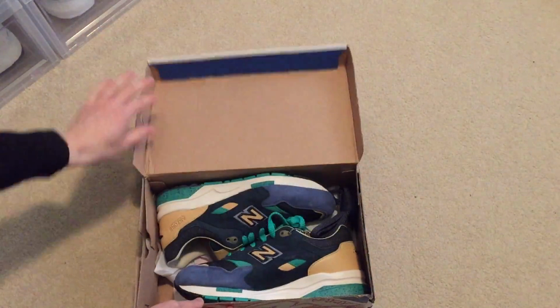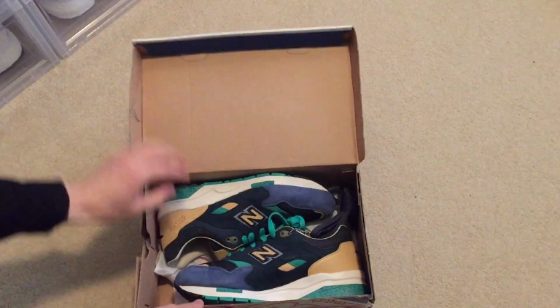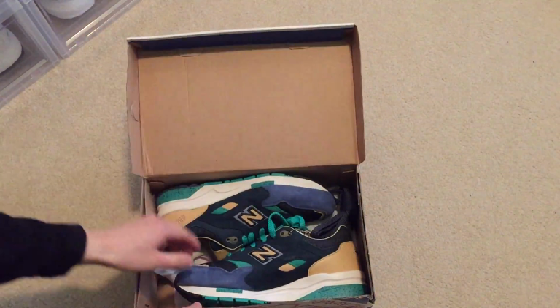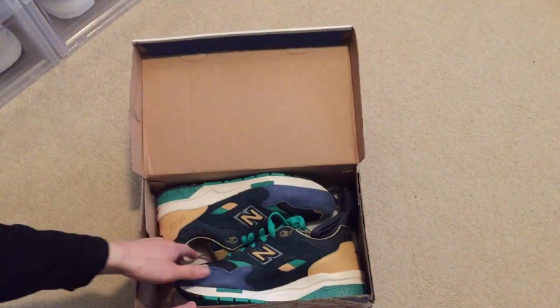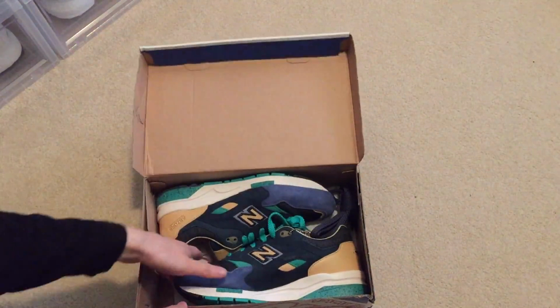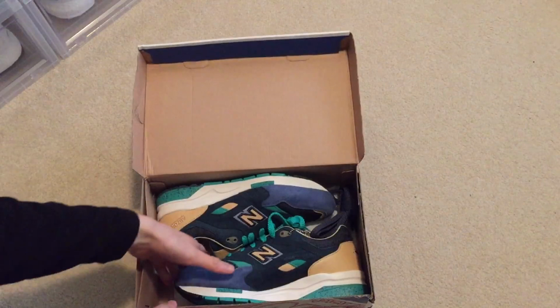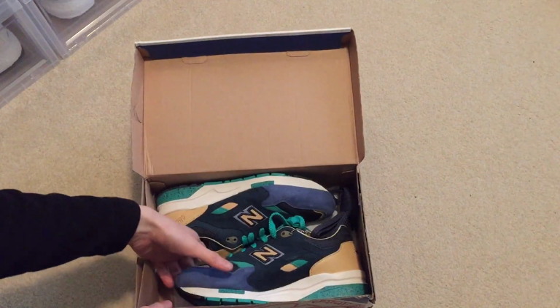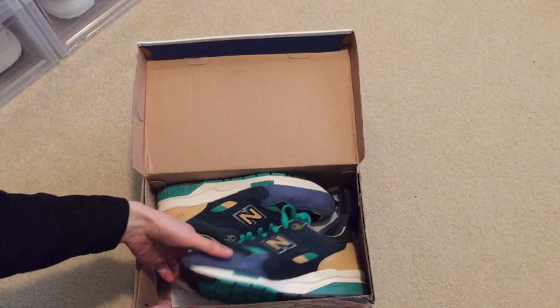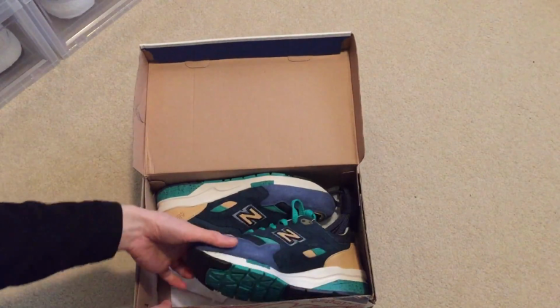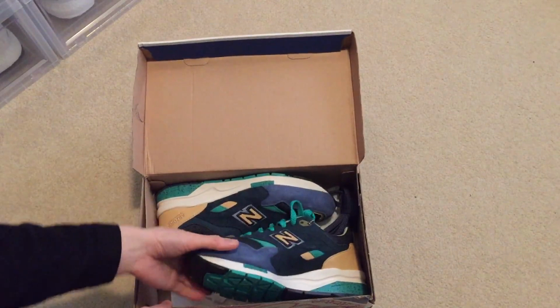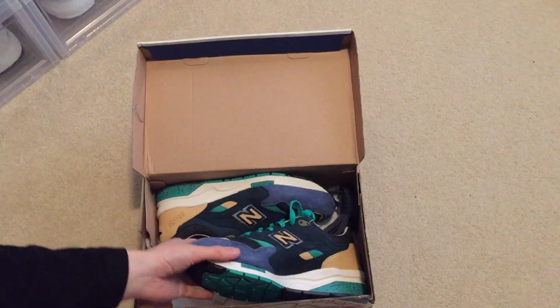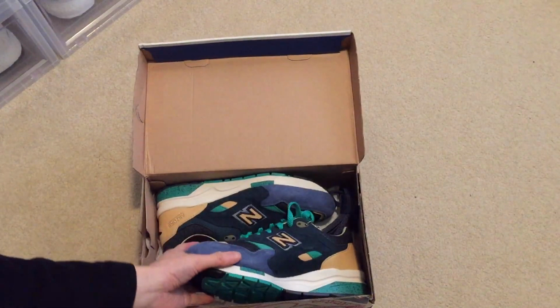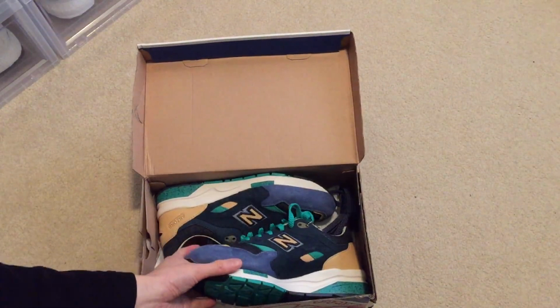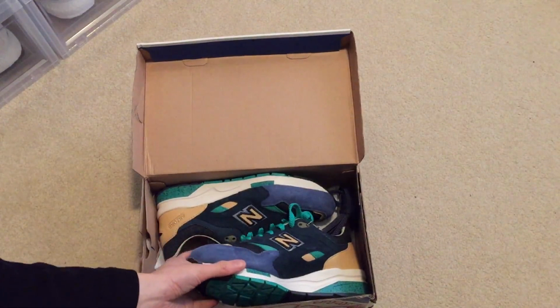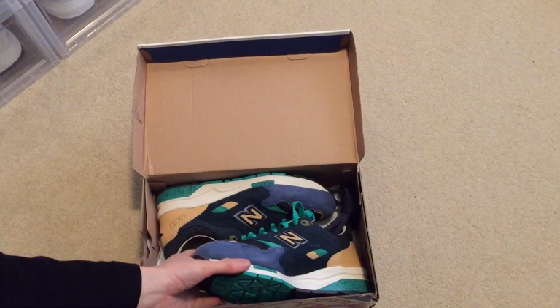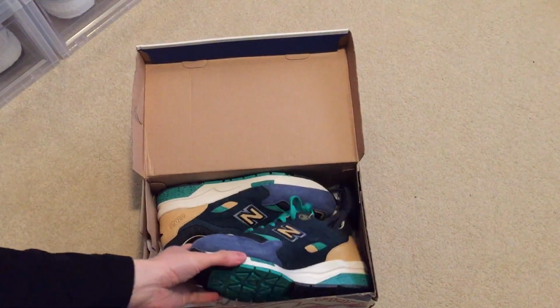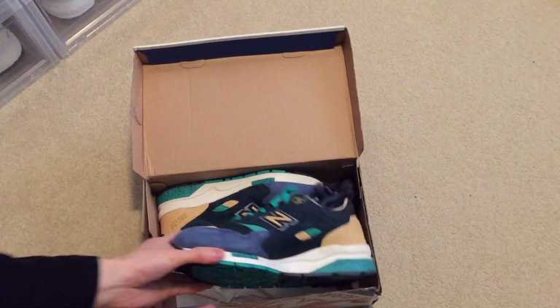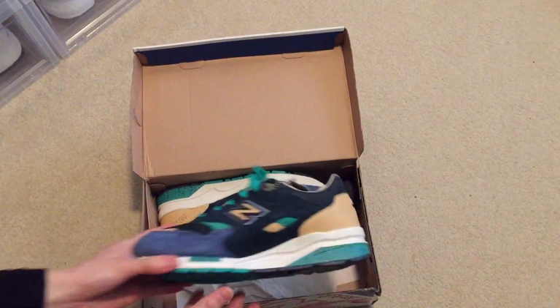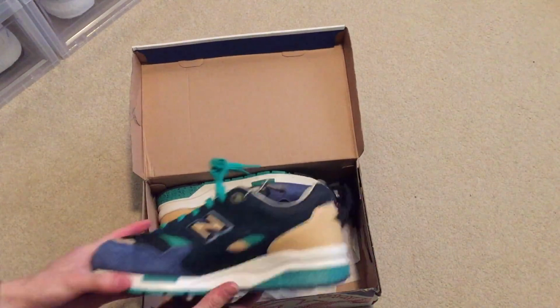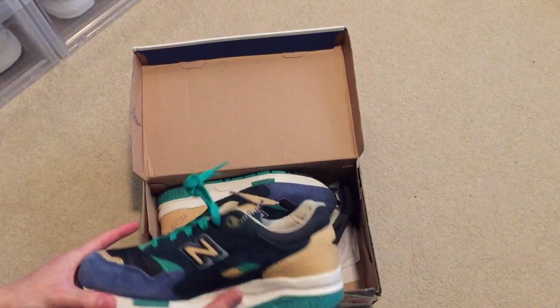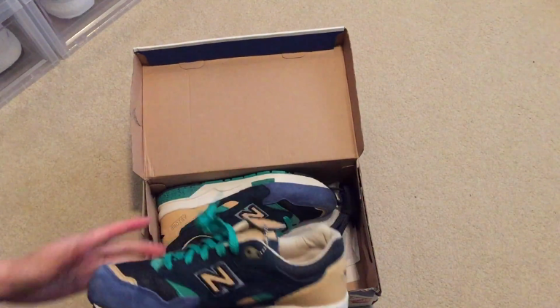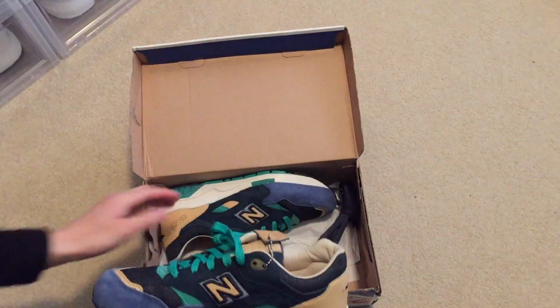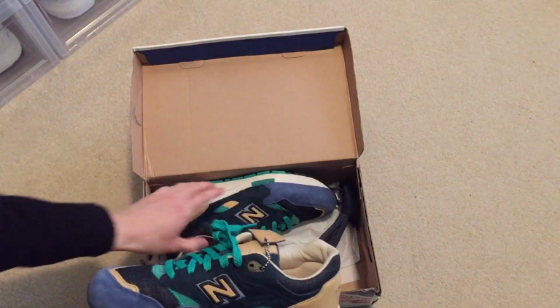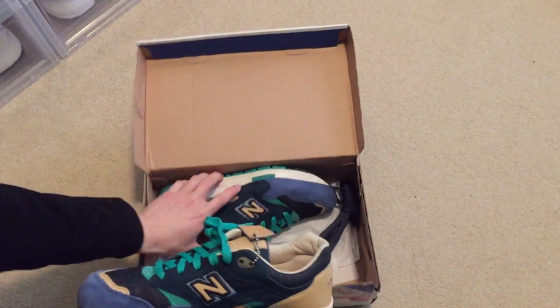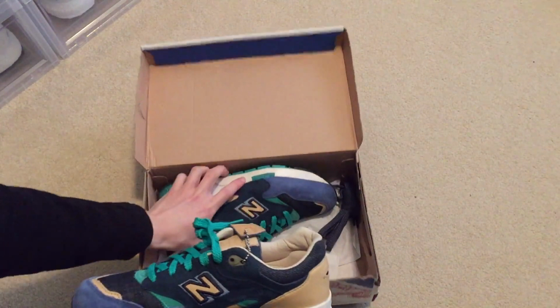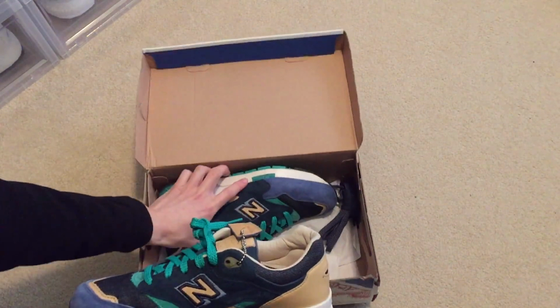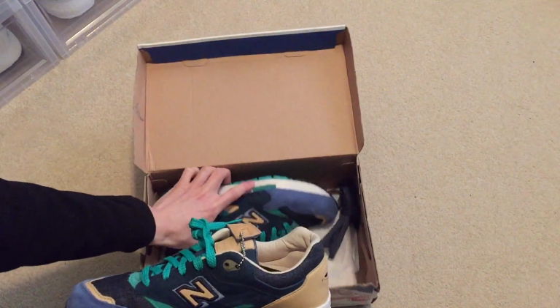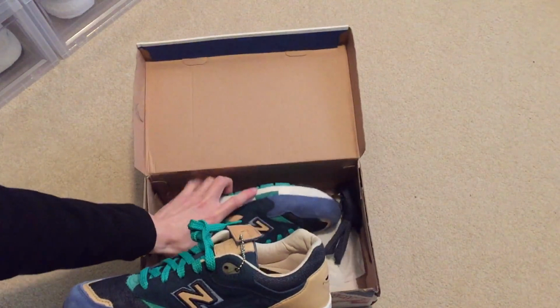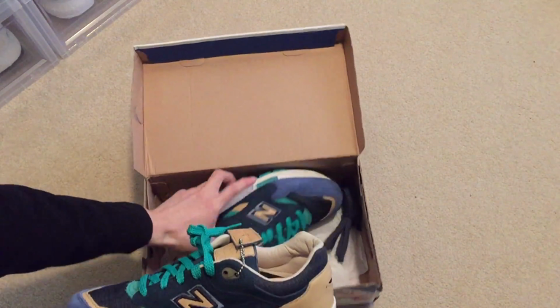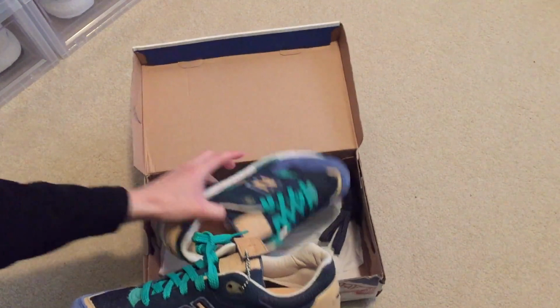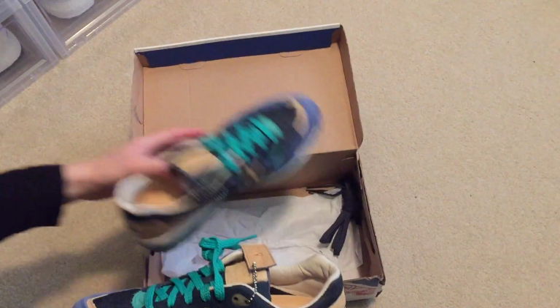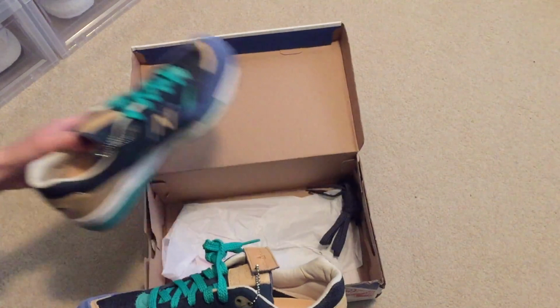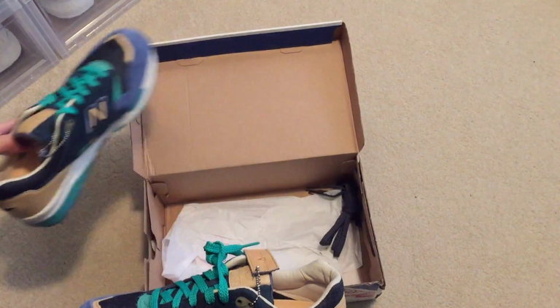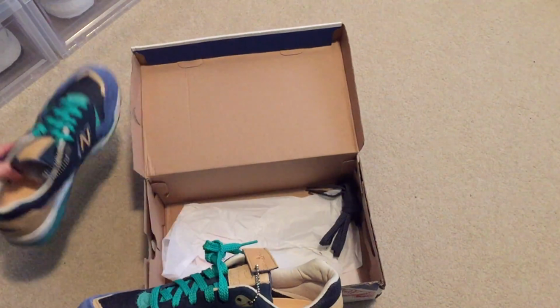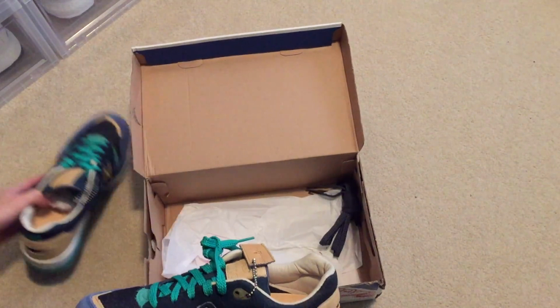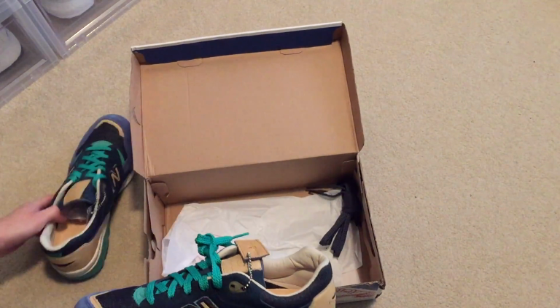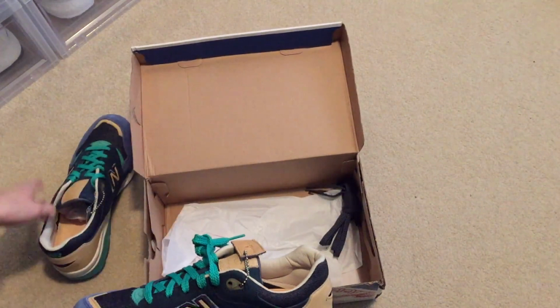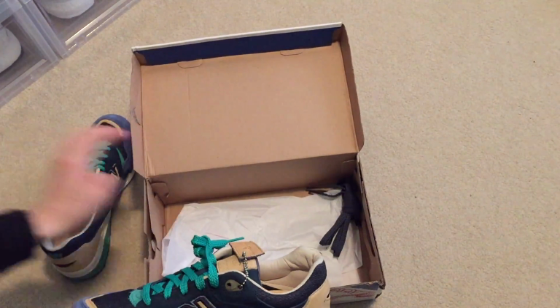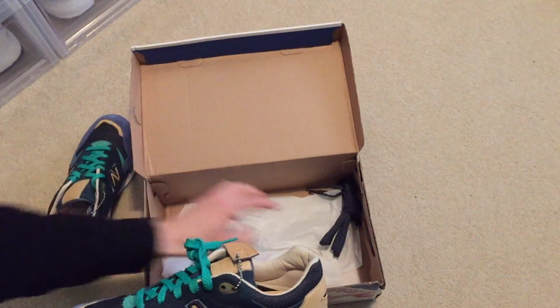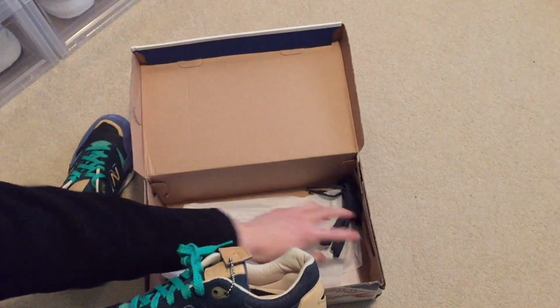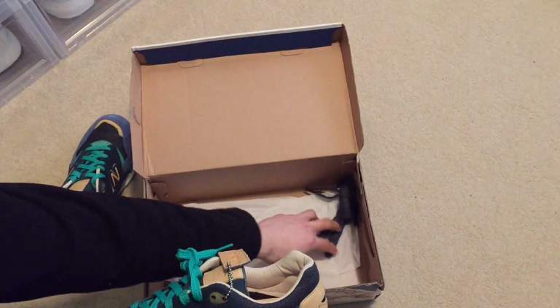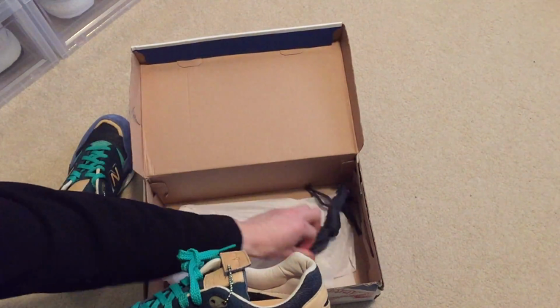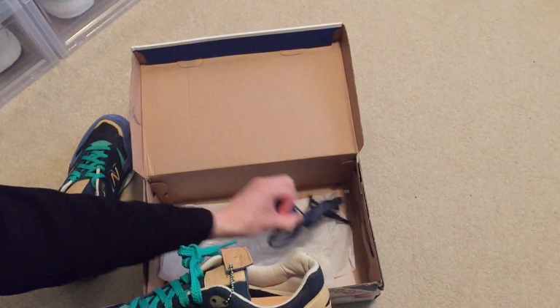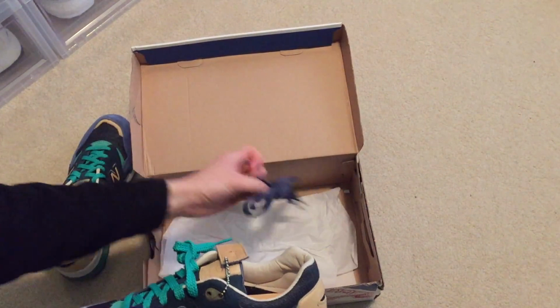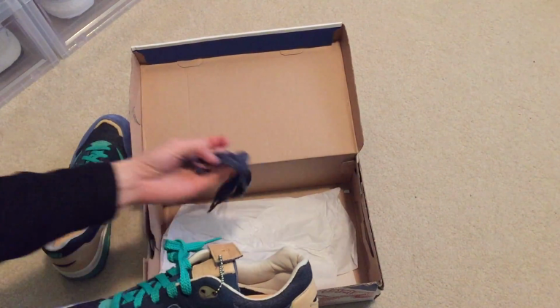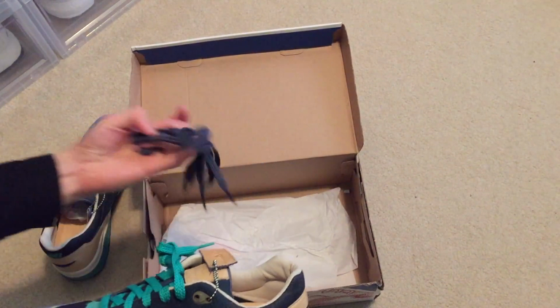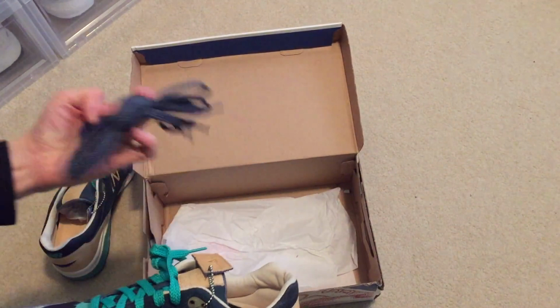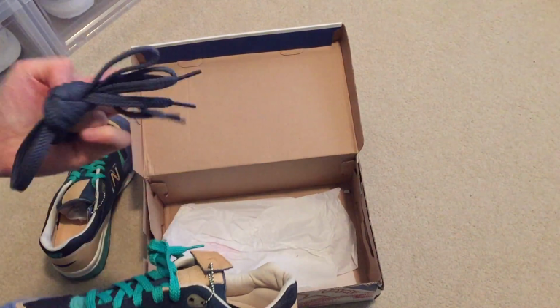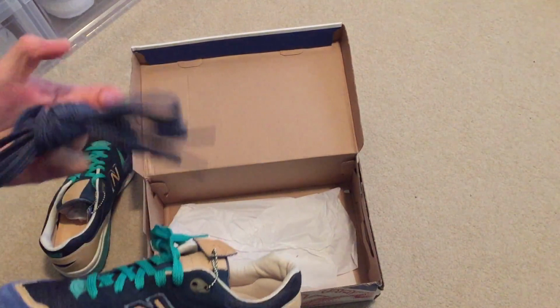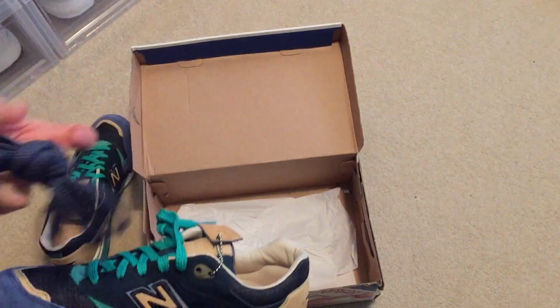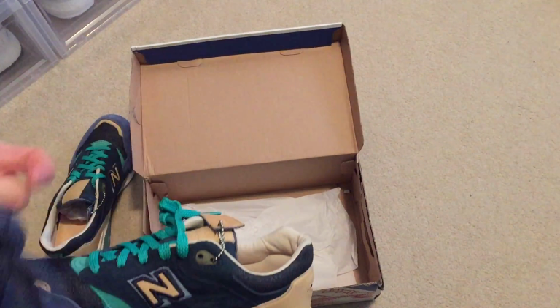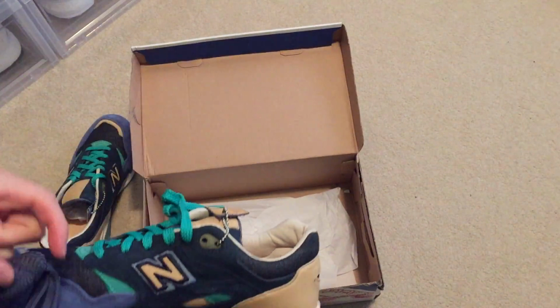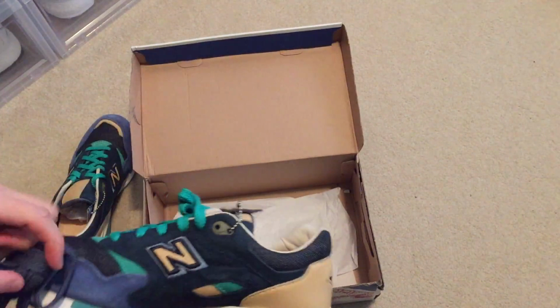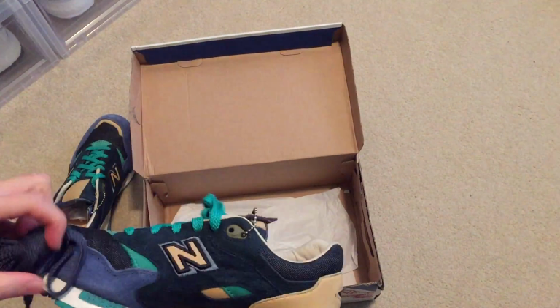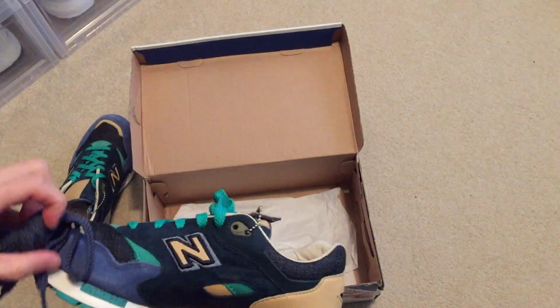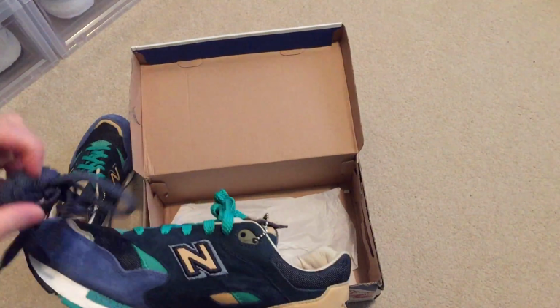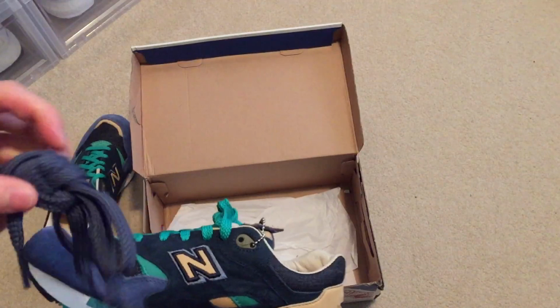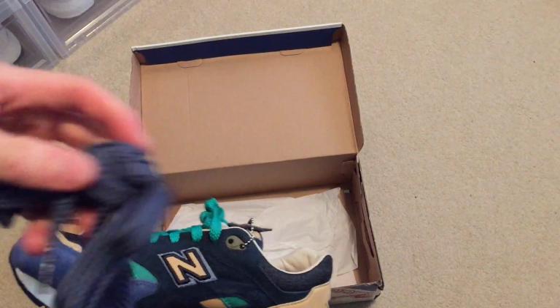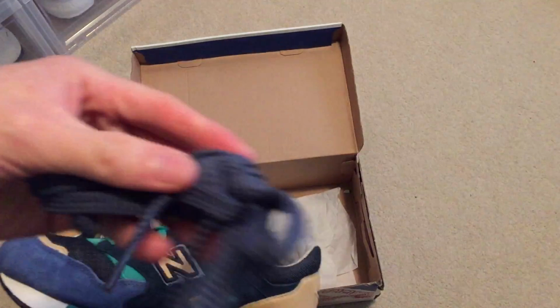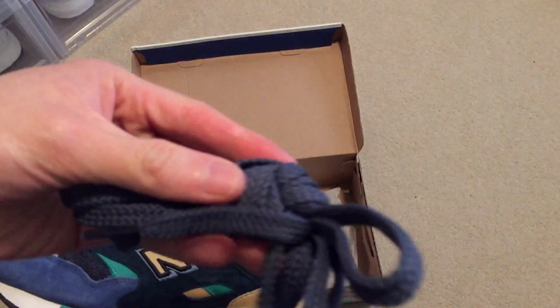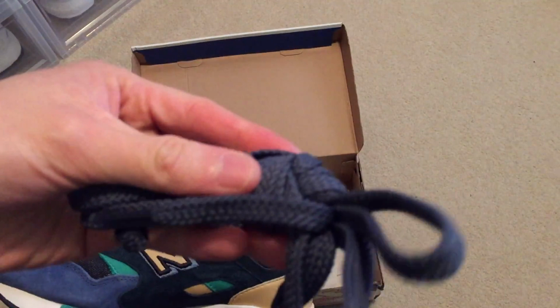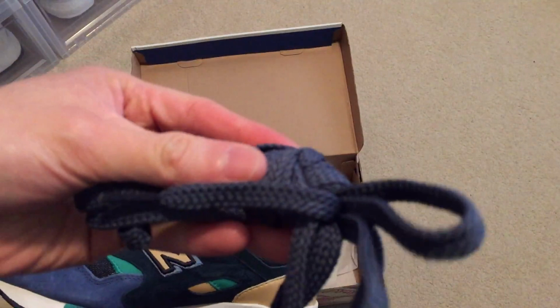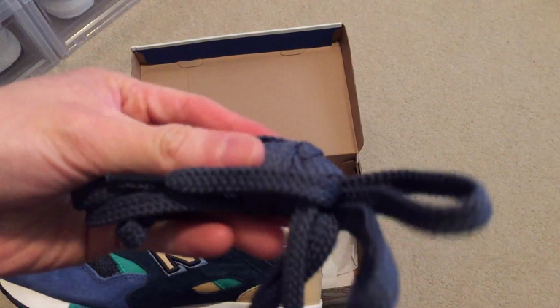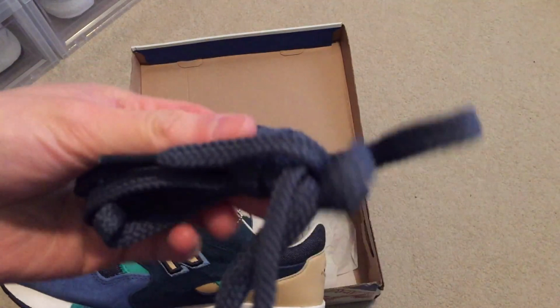Here you go. These are dead stock. Comes with extra navy laces.